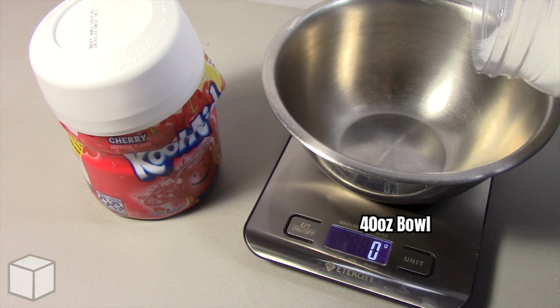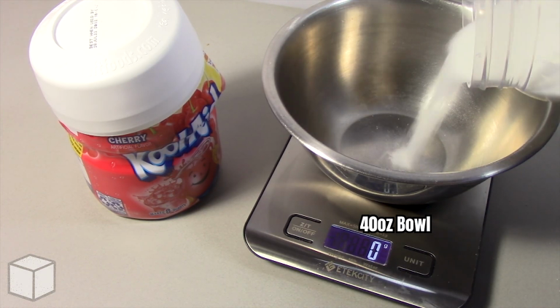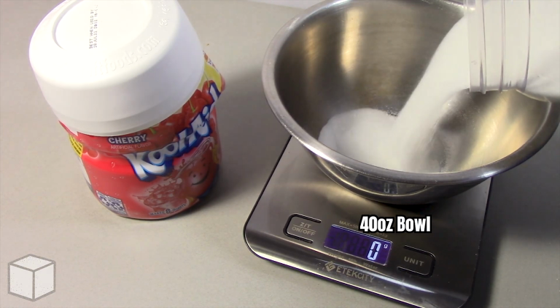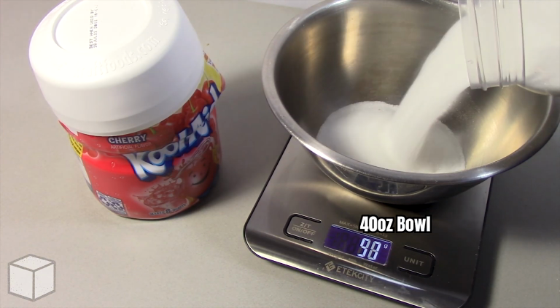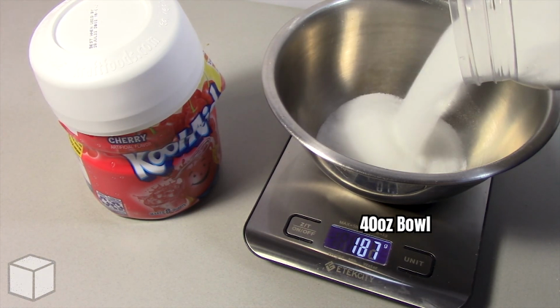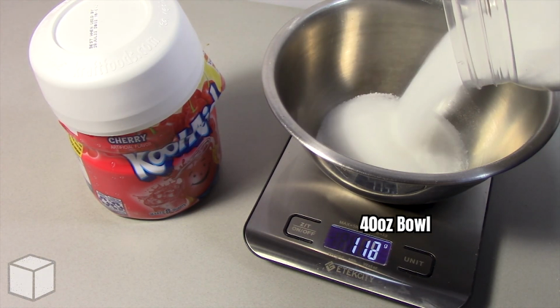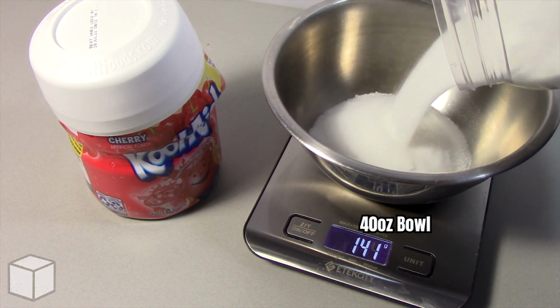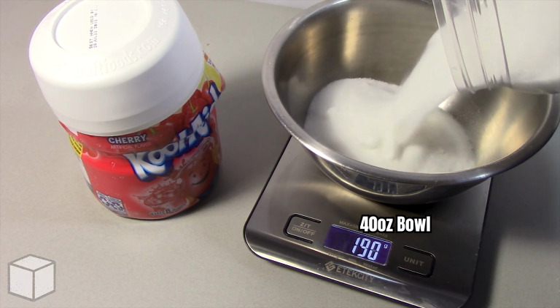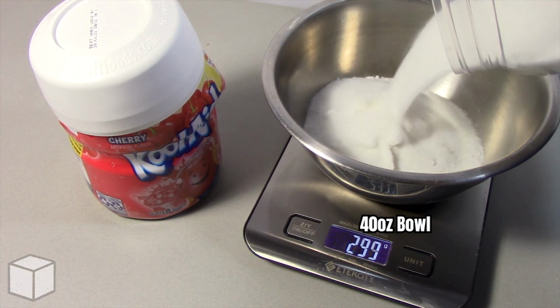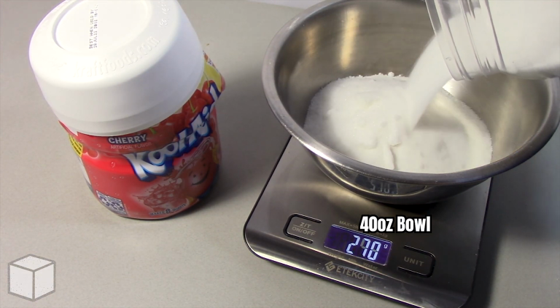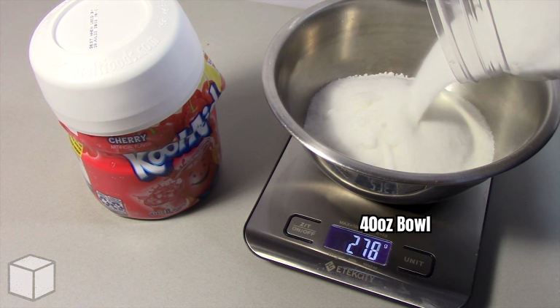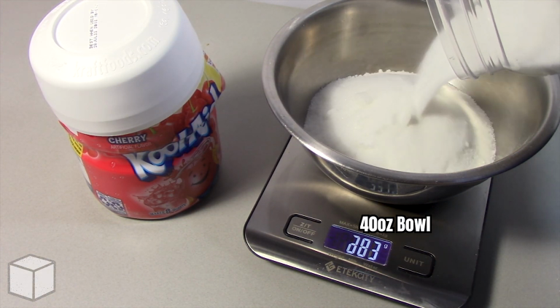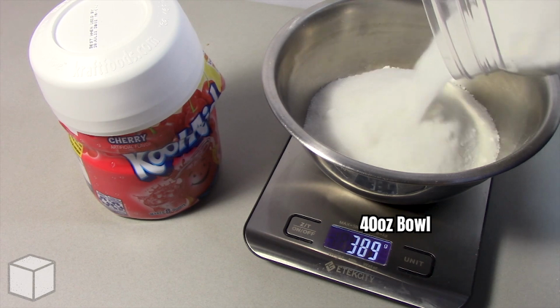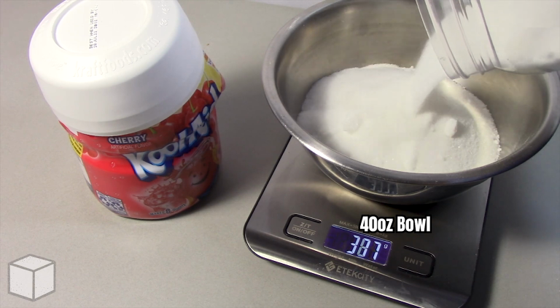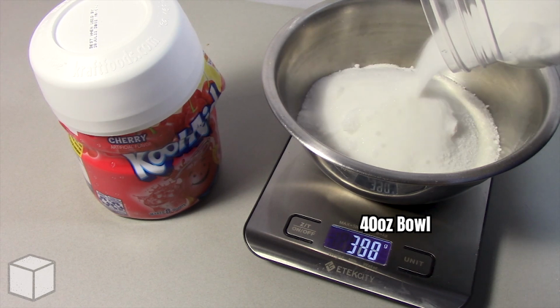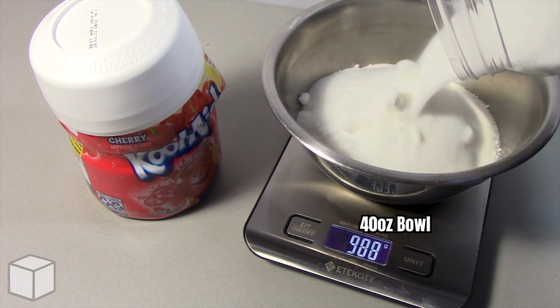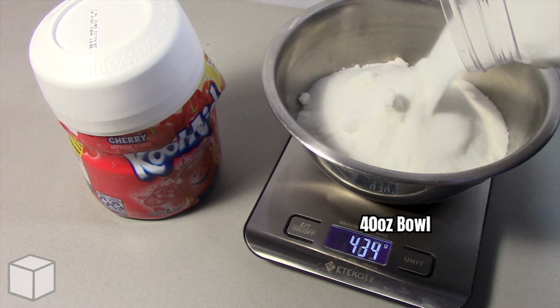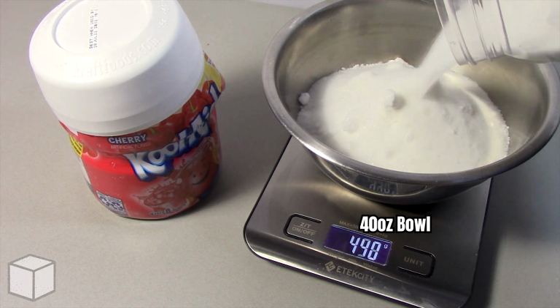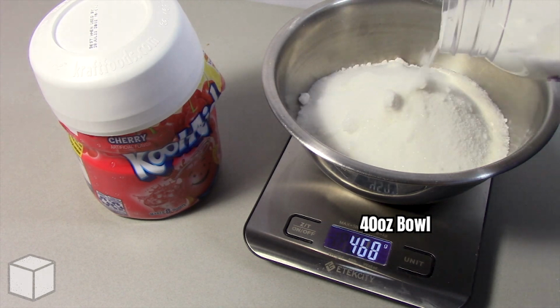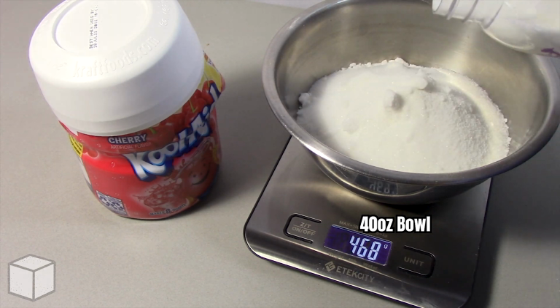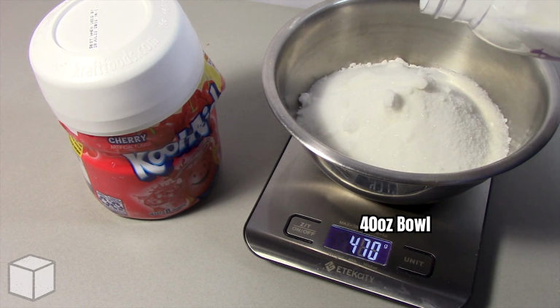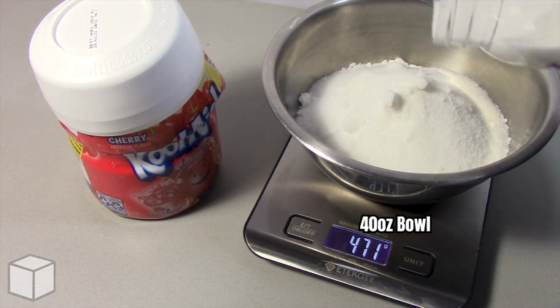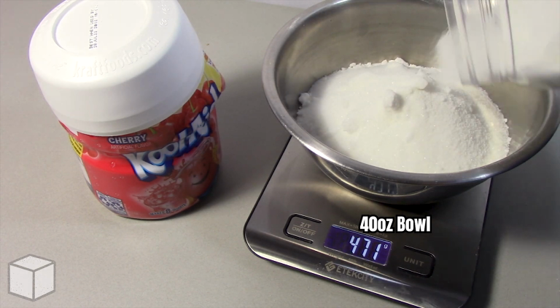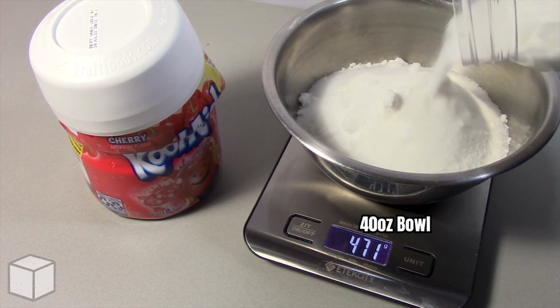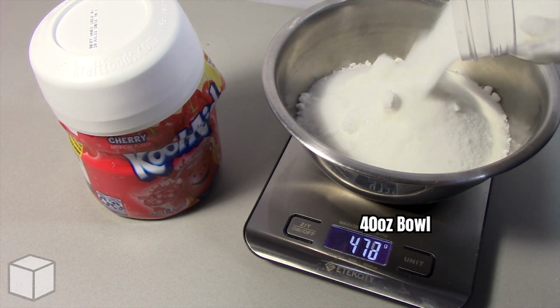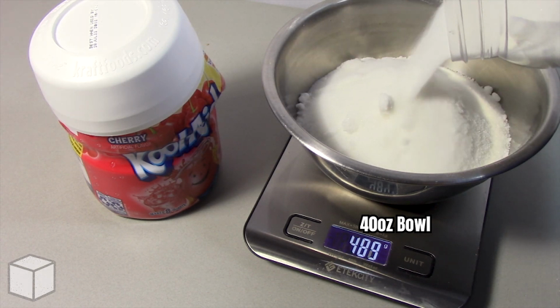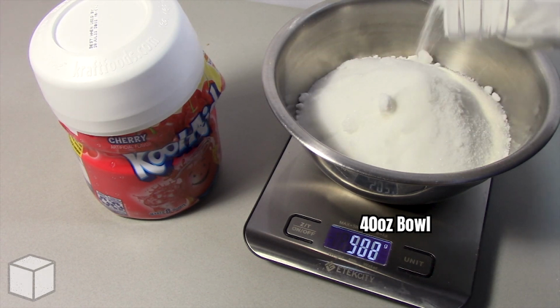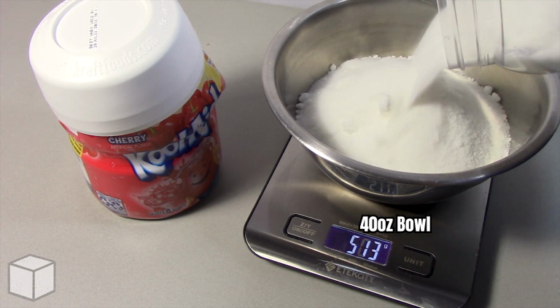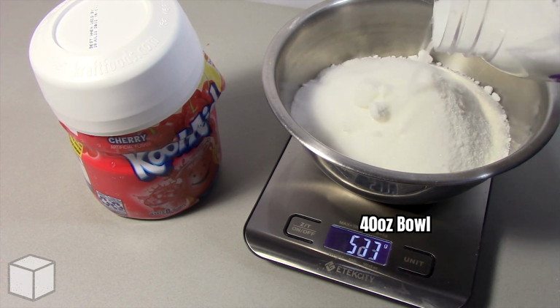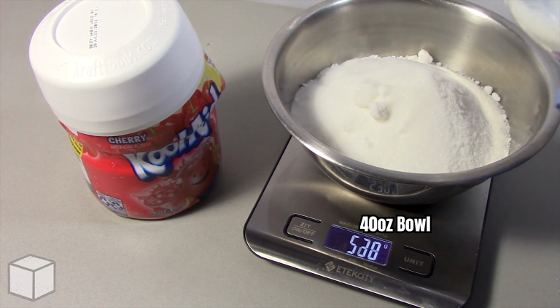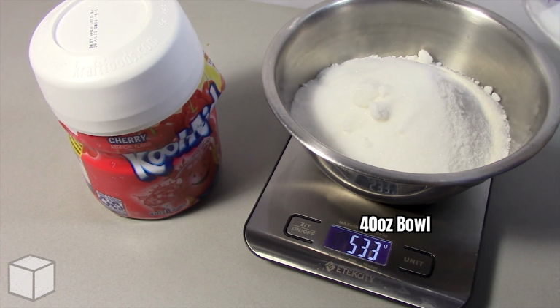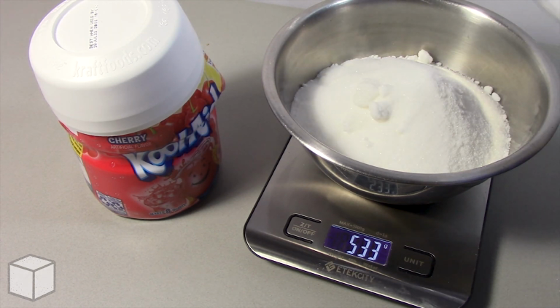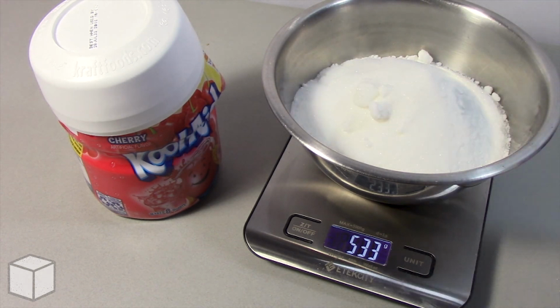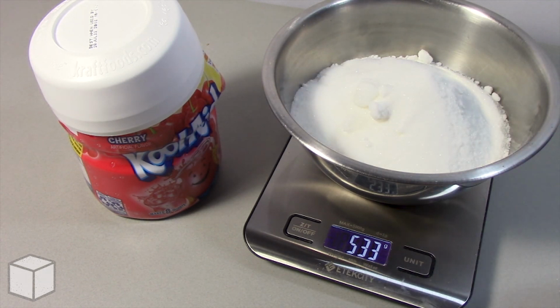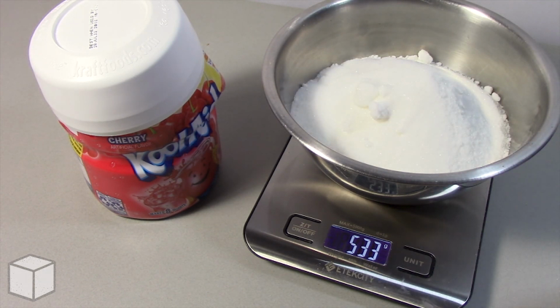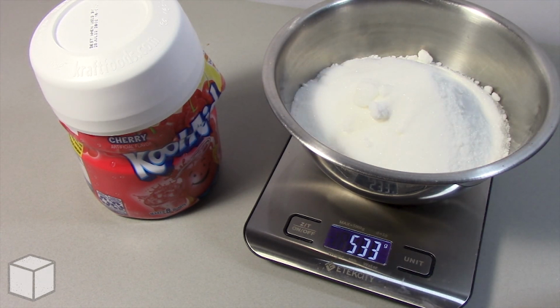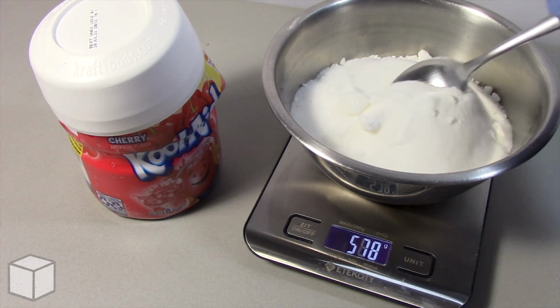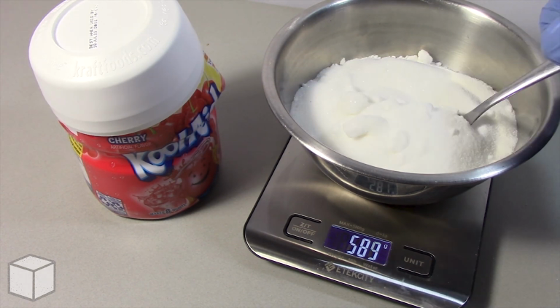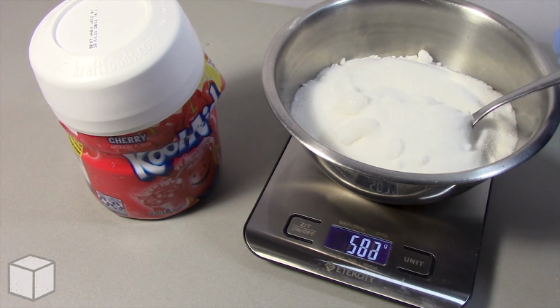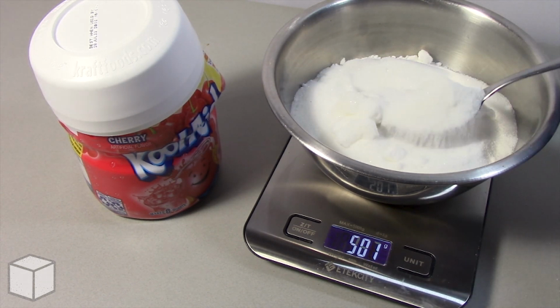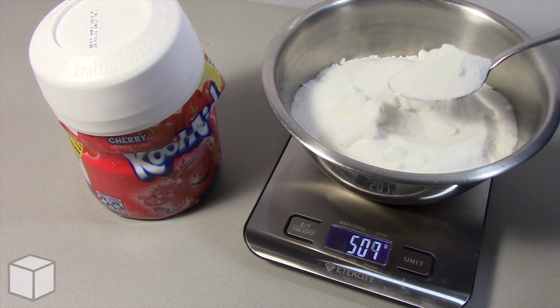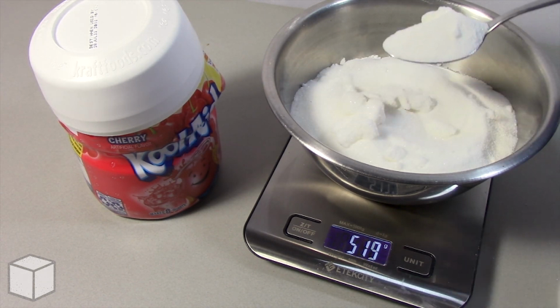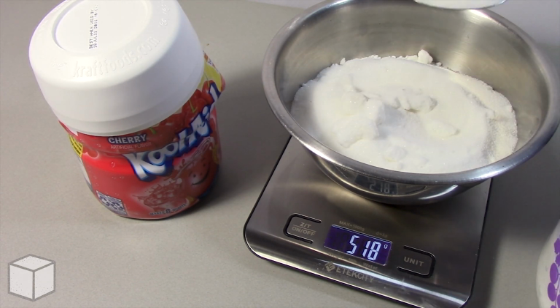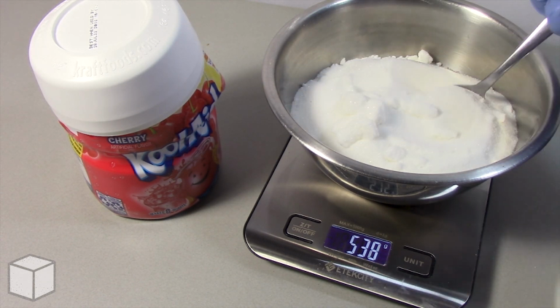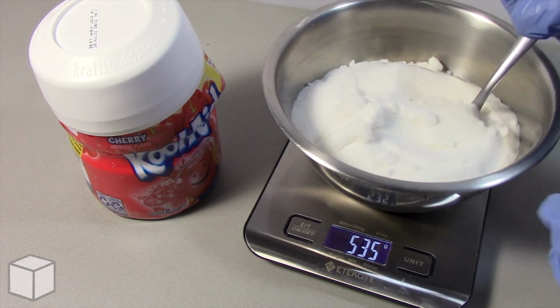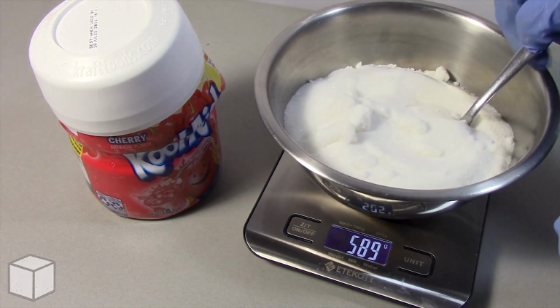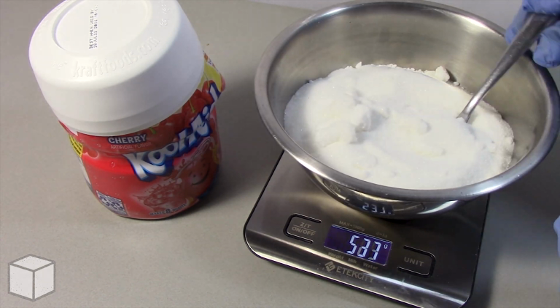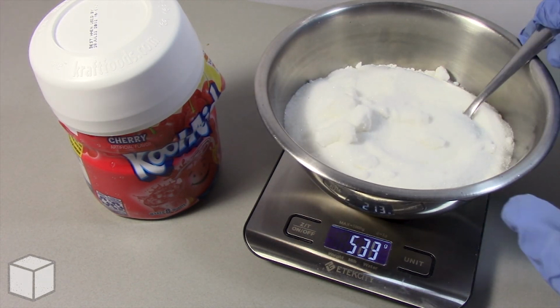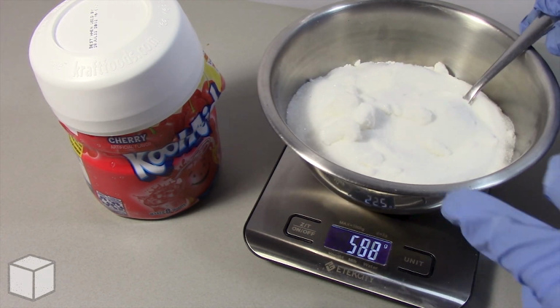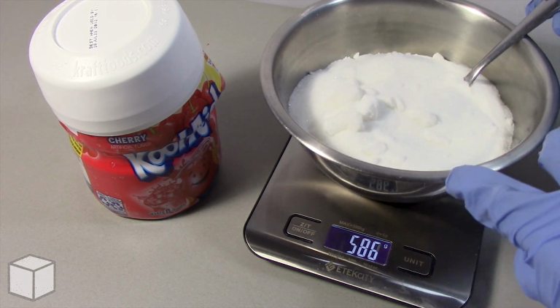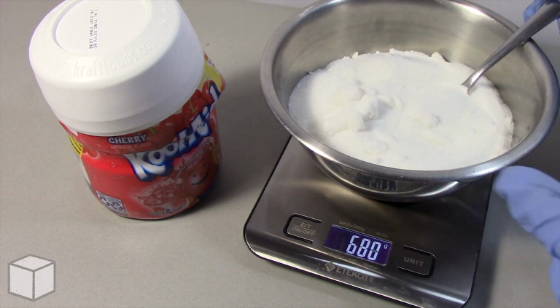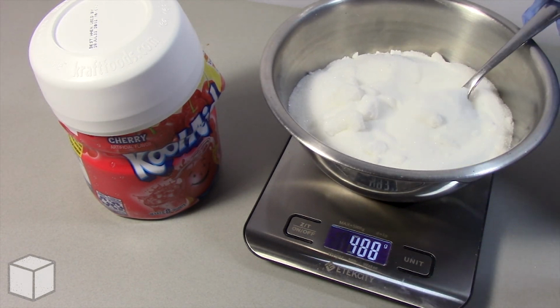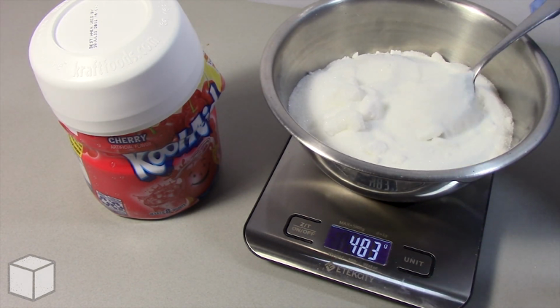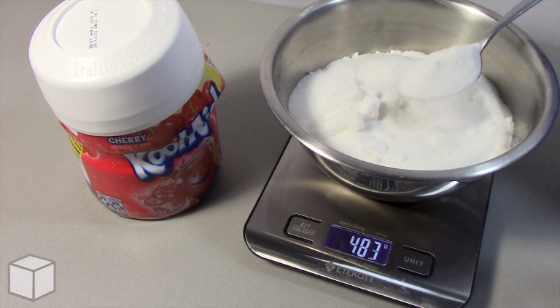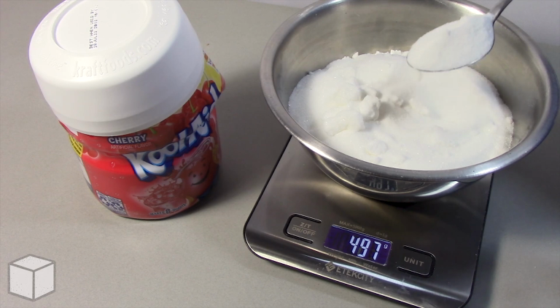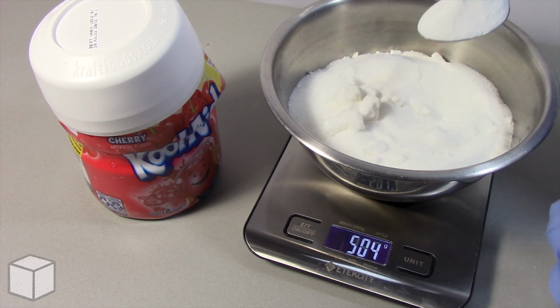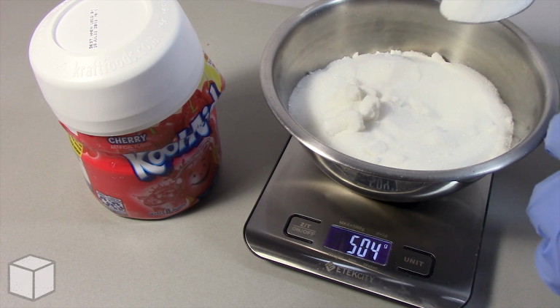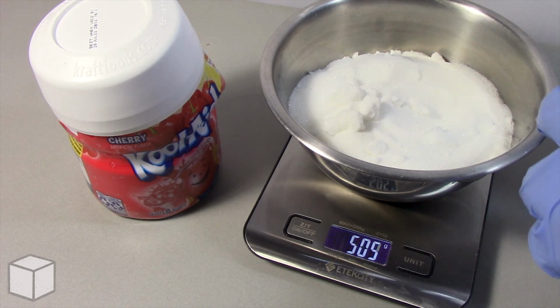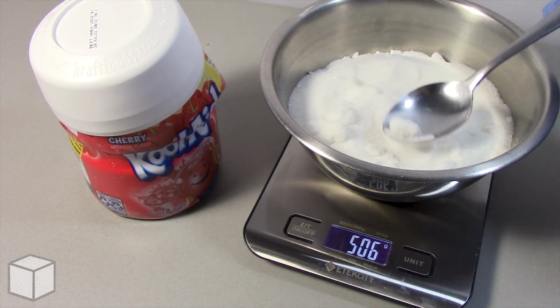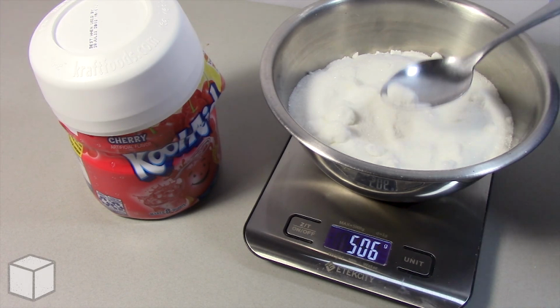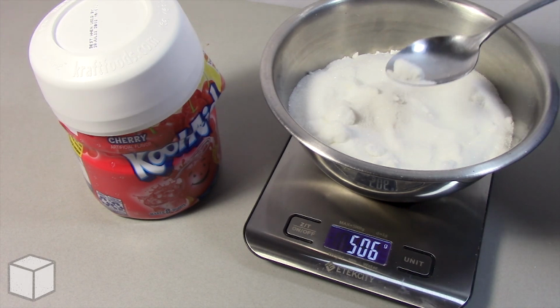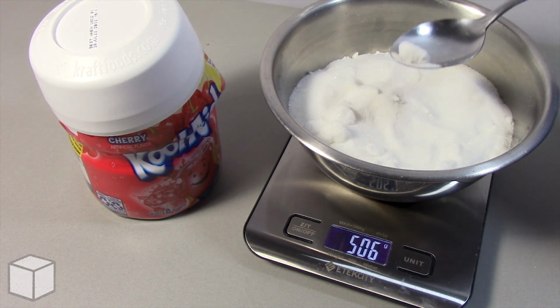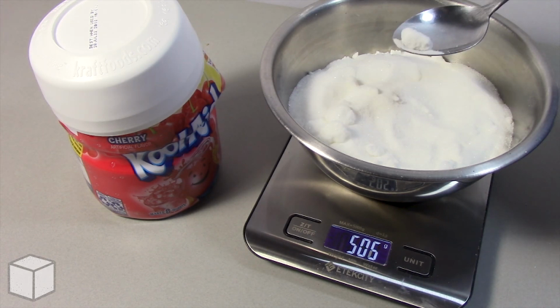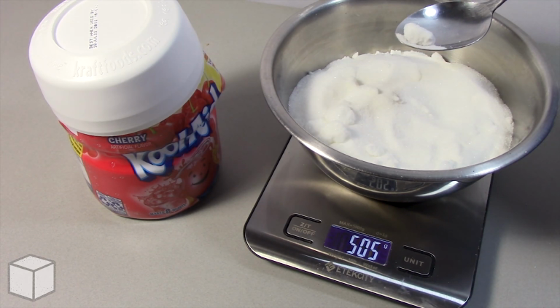Now I'm going to do the same thing using this 40-ounce bowl to show the total amount of sugar in this product, which was 504 grams.